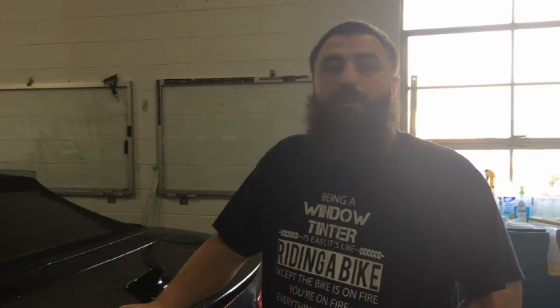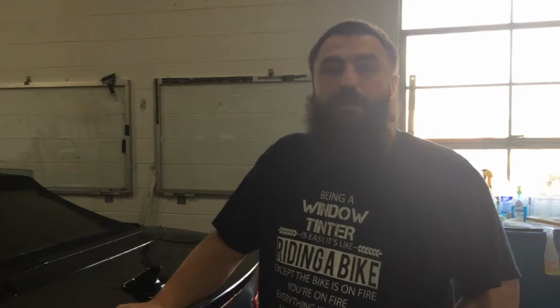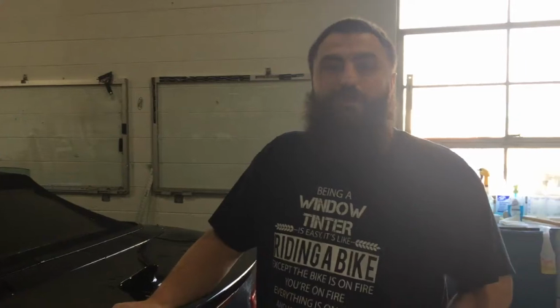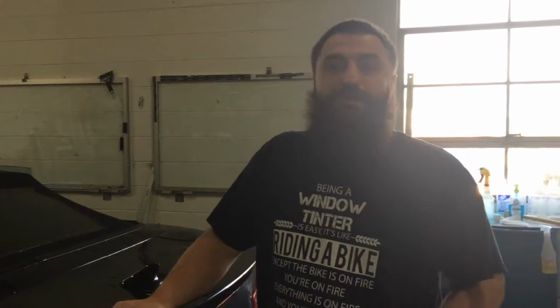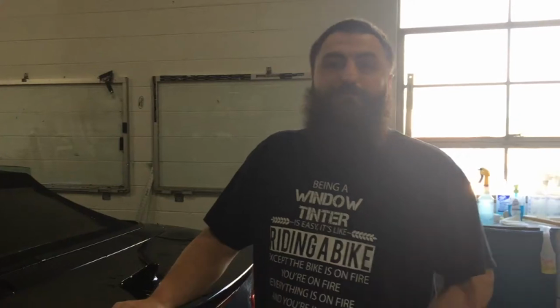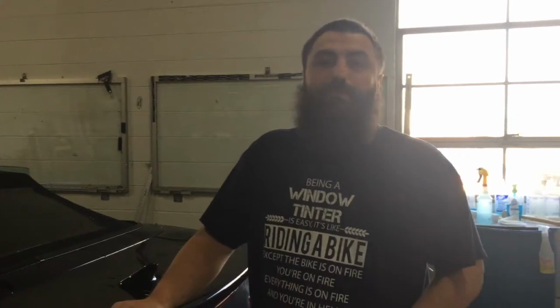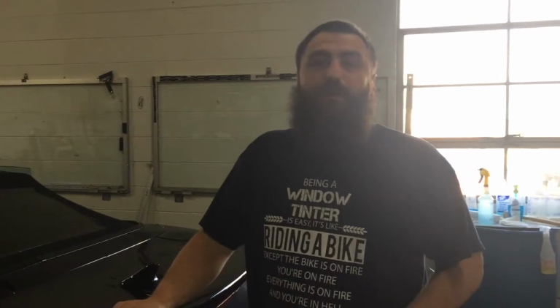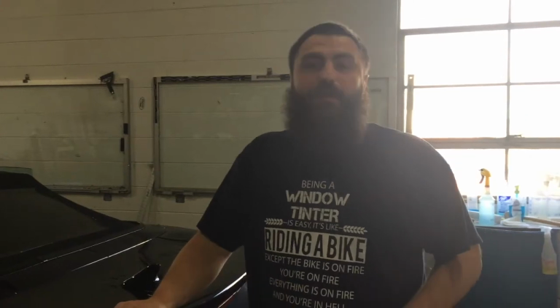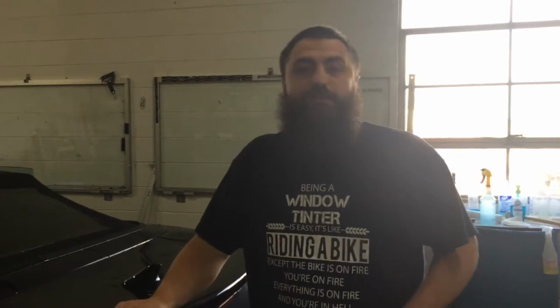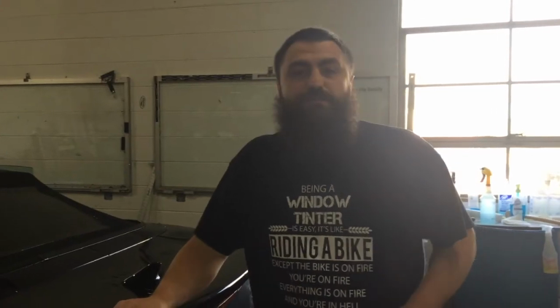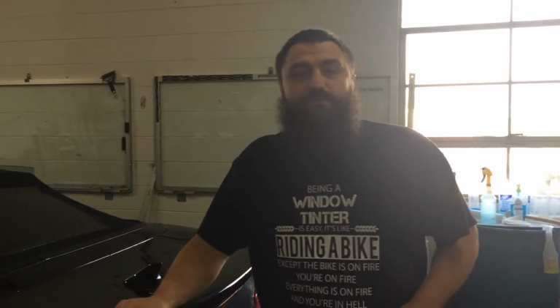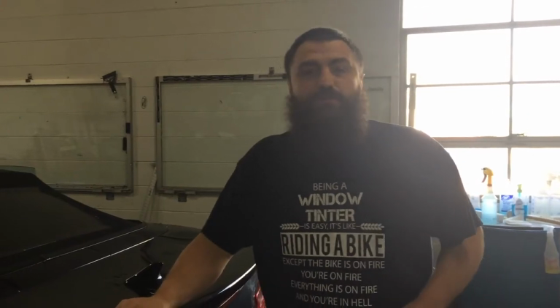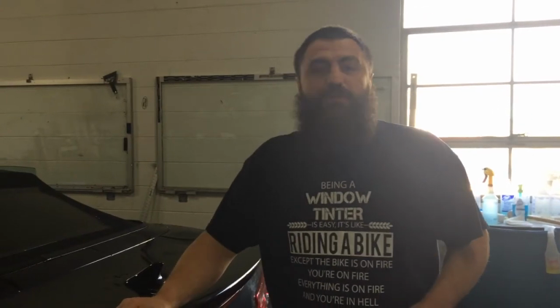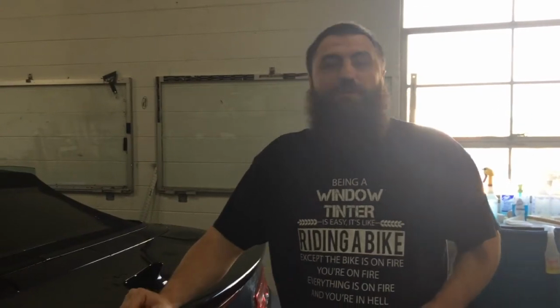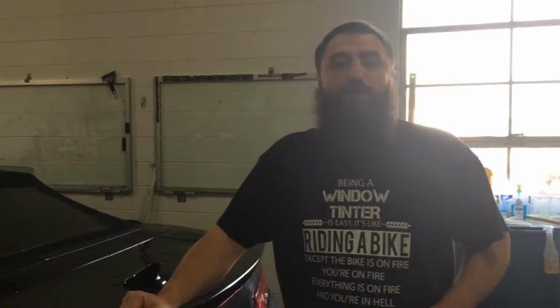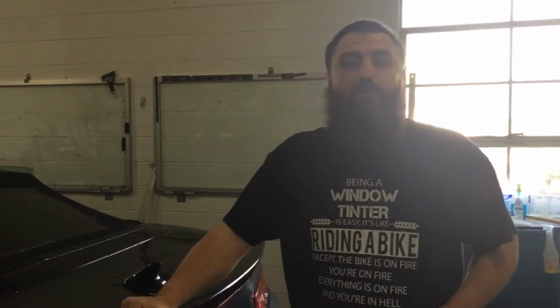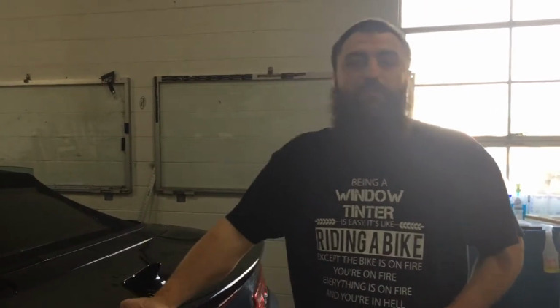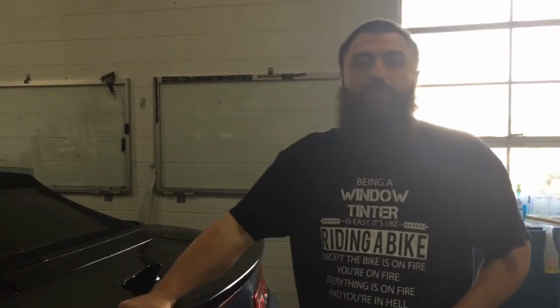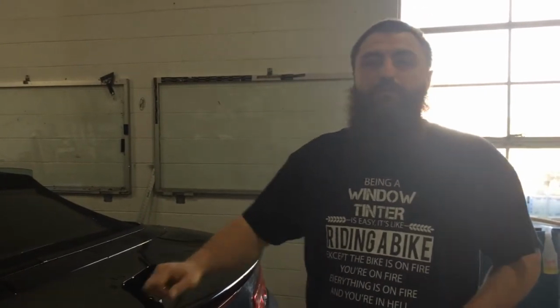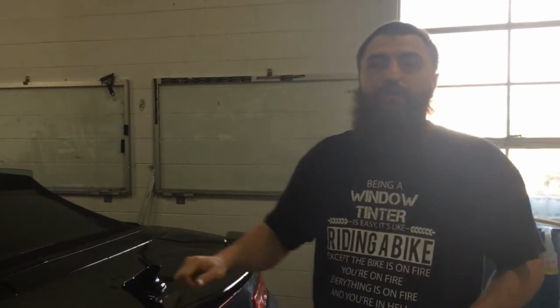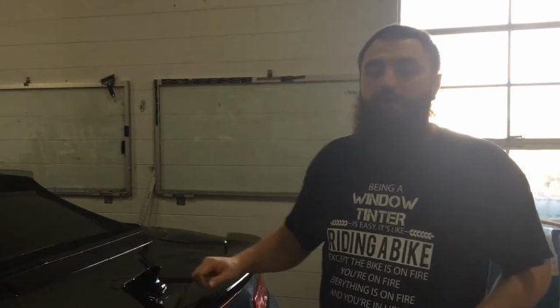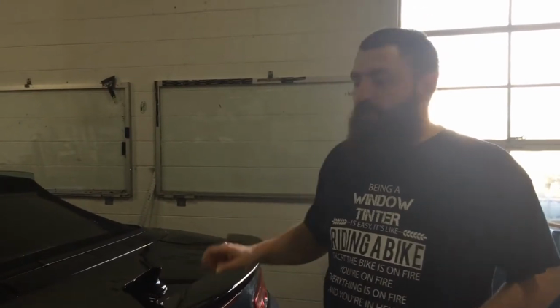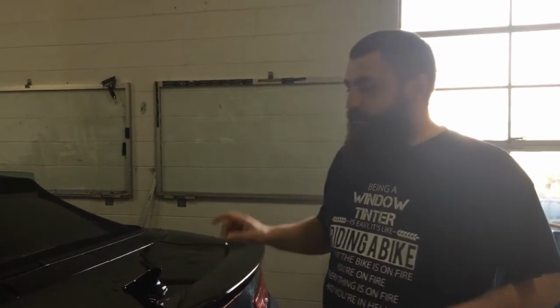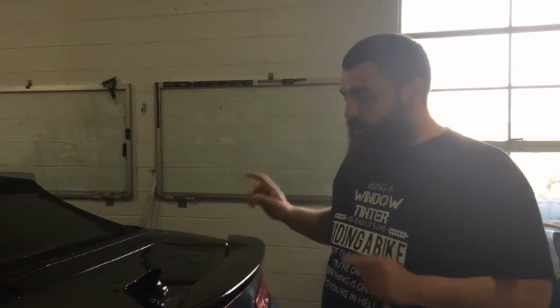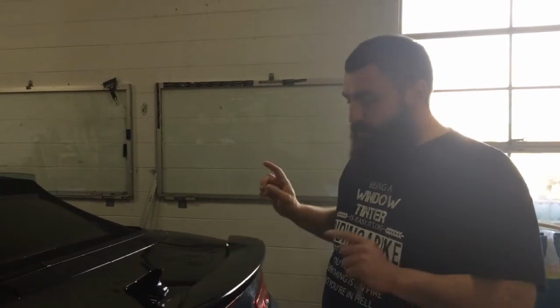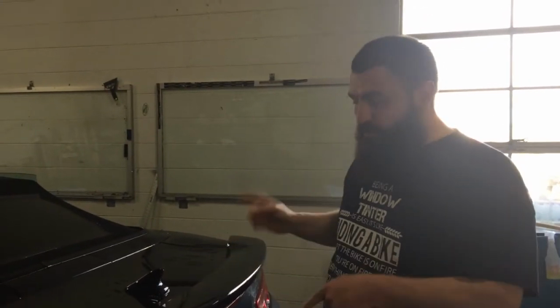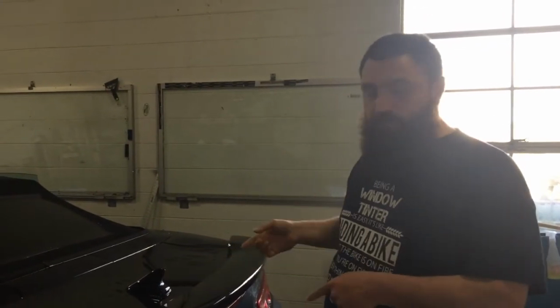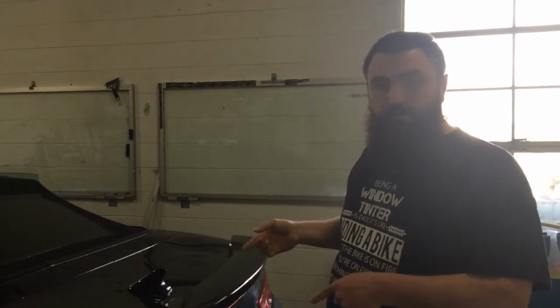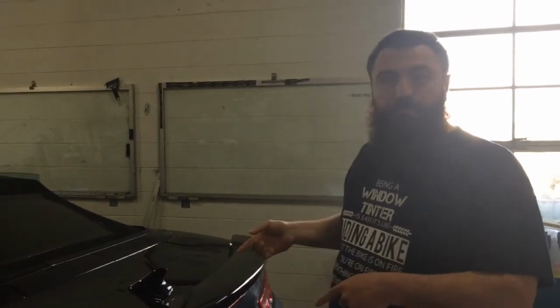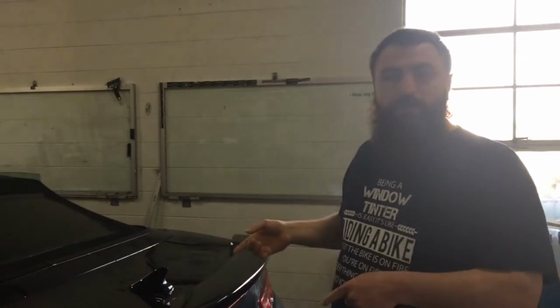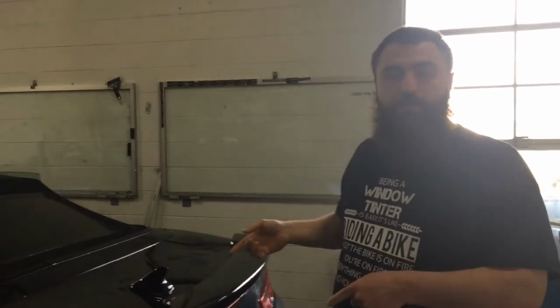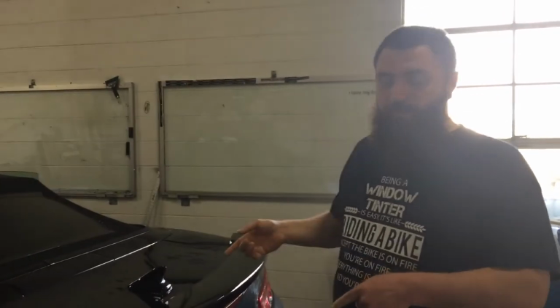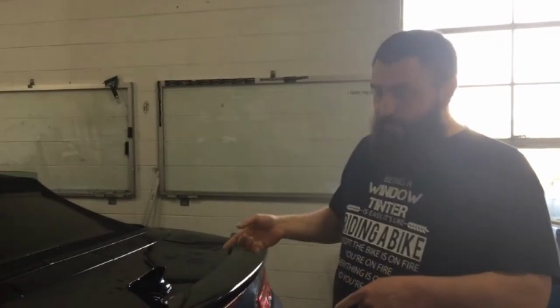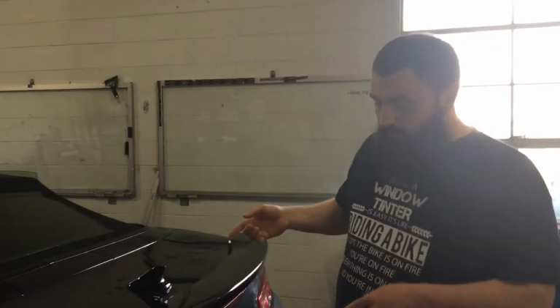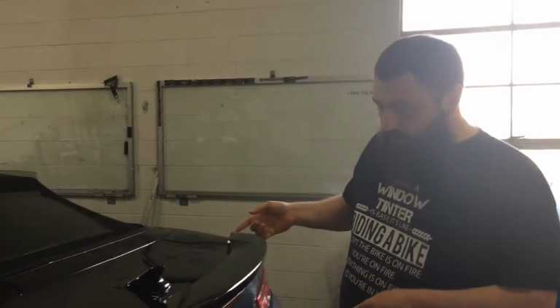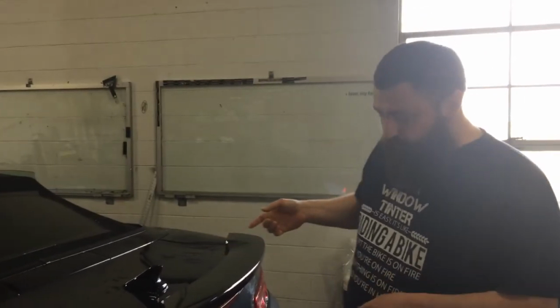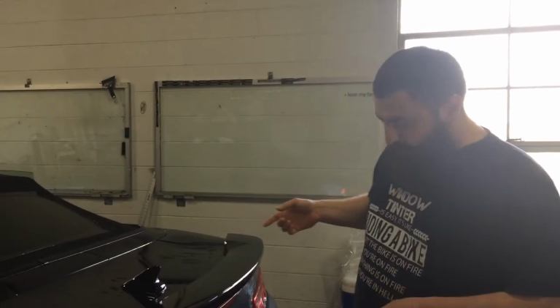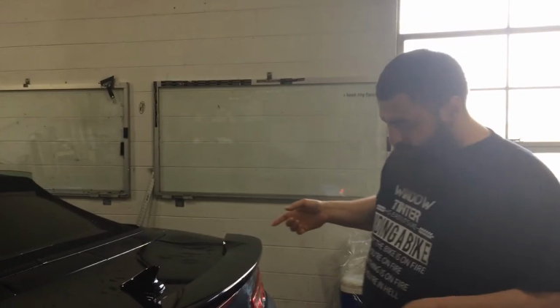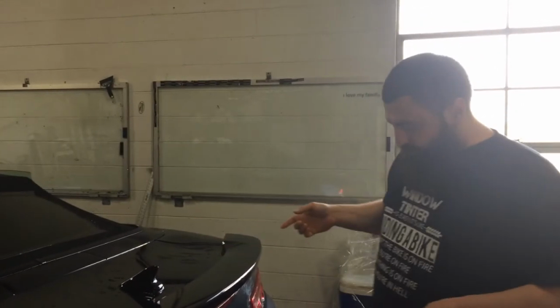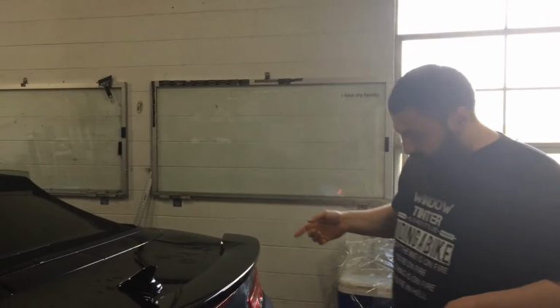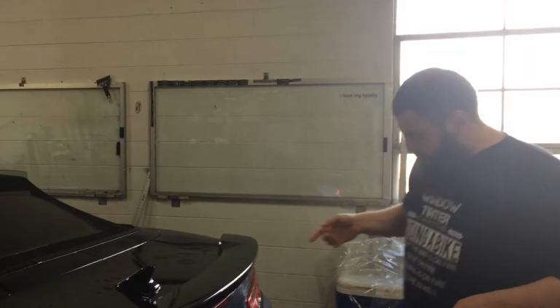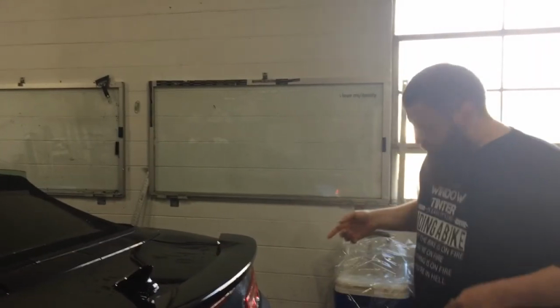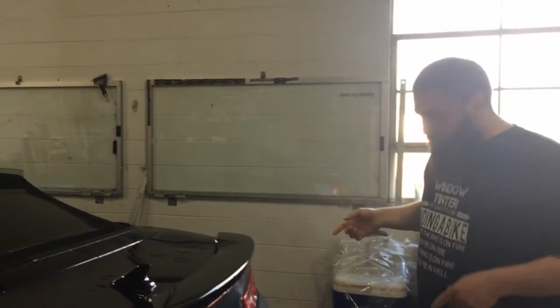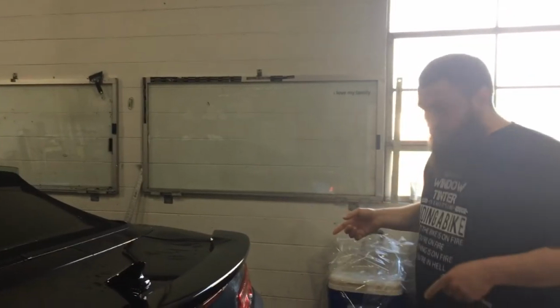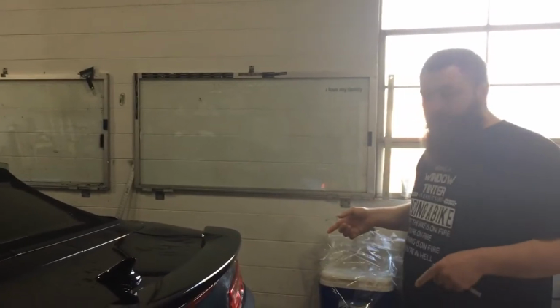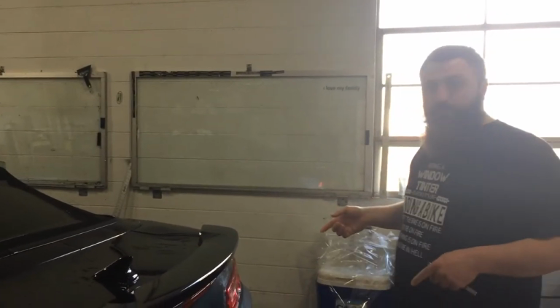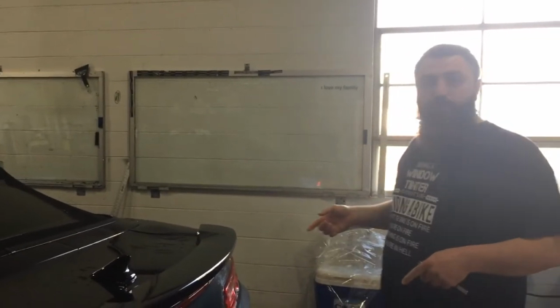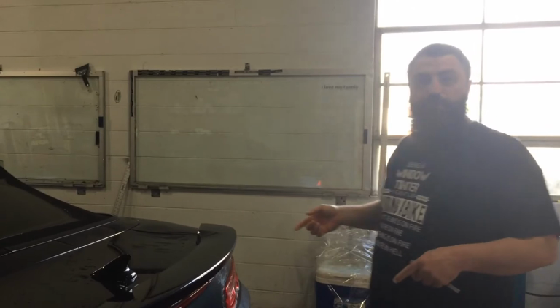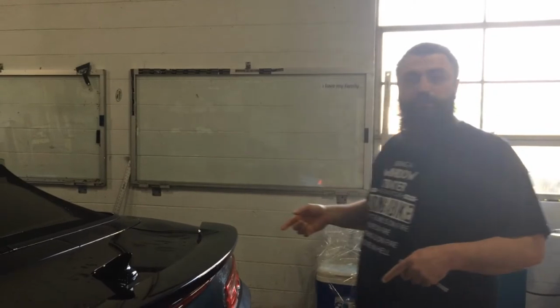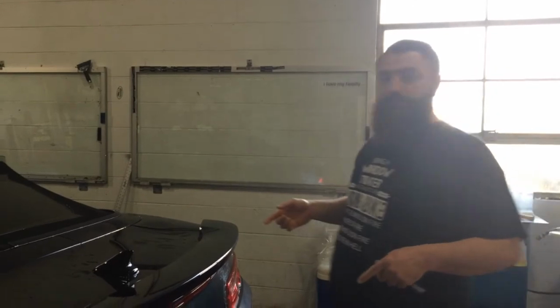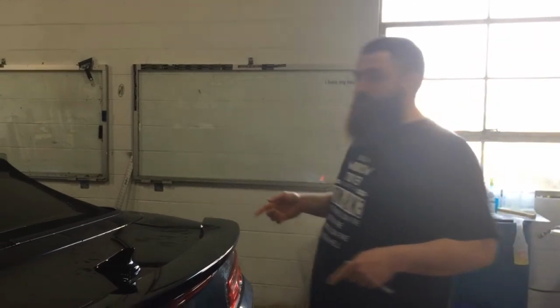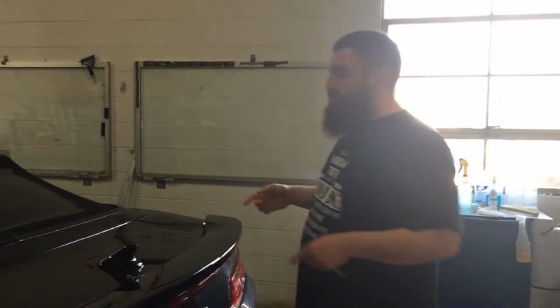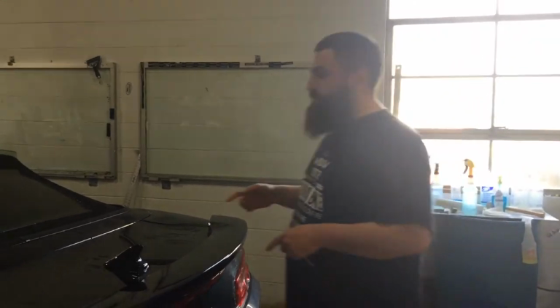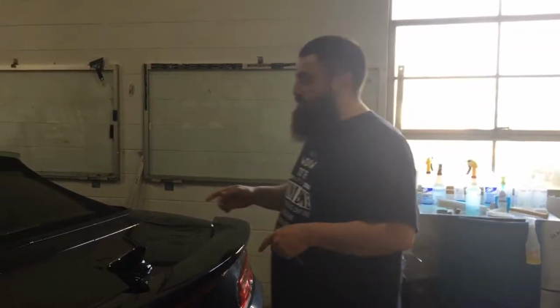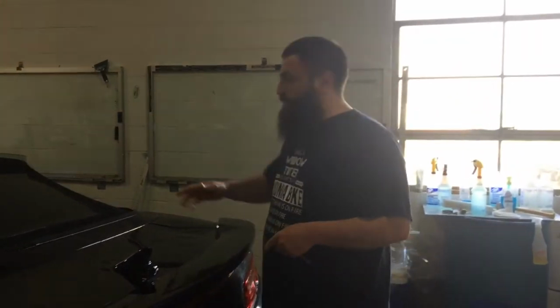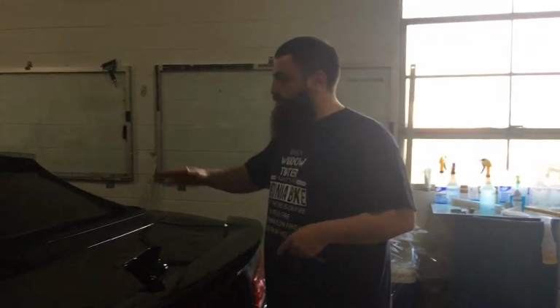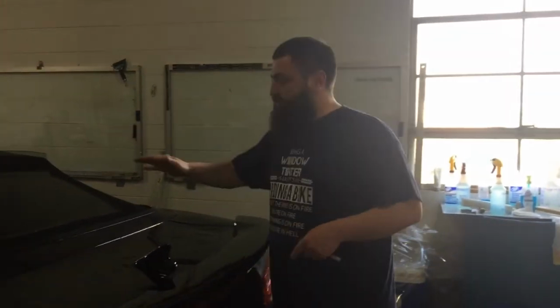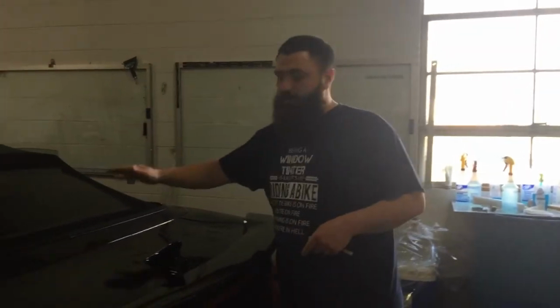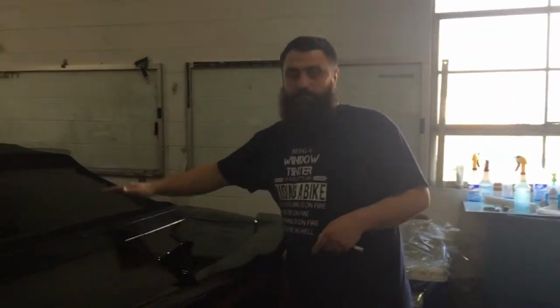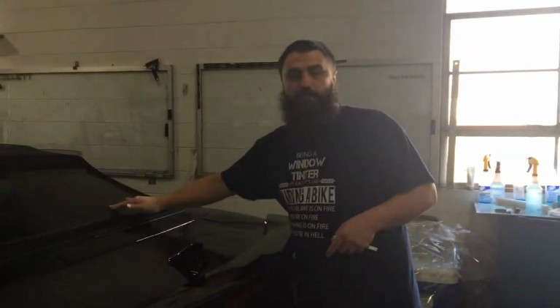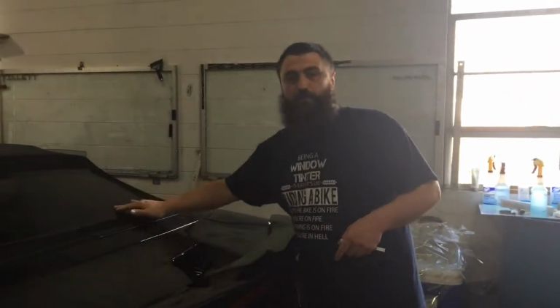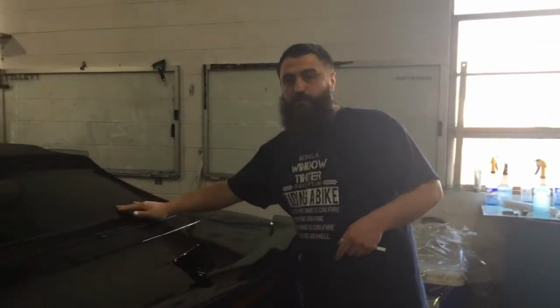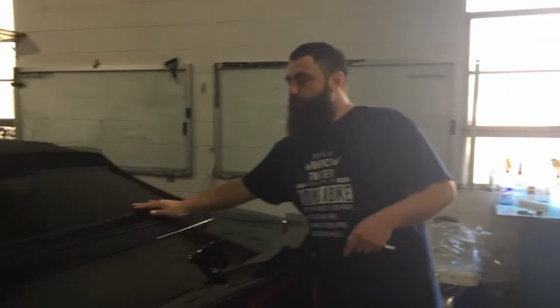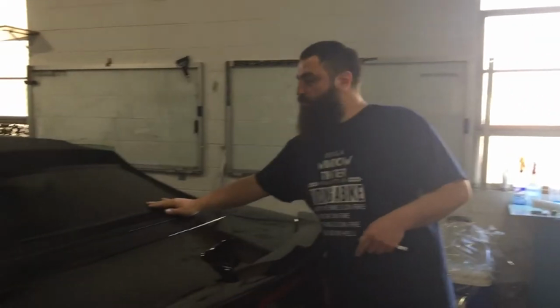Hey everybody, this is Rick Tallman working on a Camaro. I don't know what year this is, but it's a convertible.